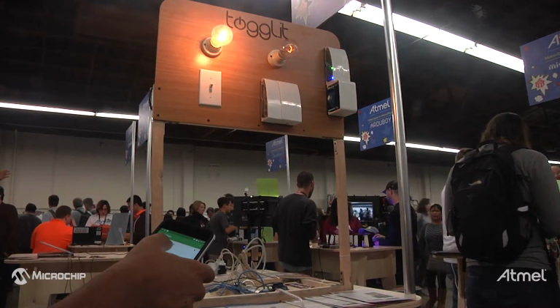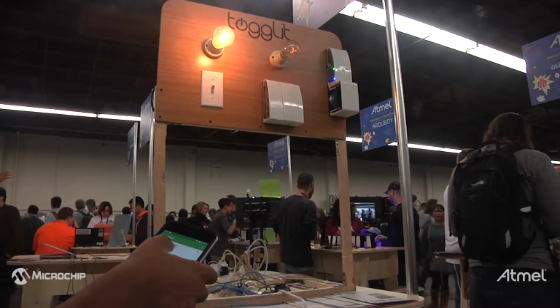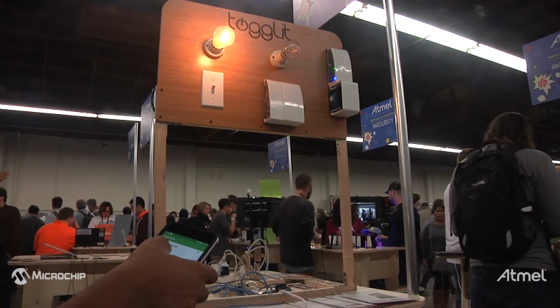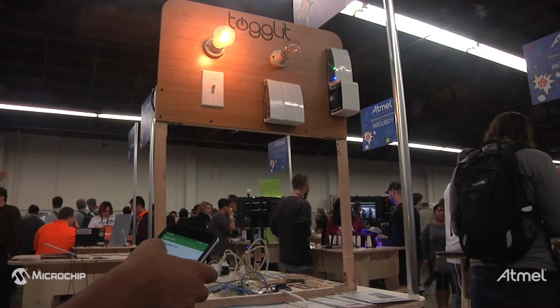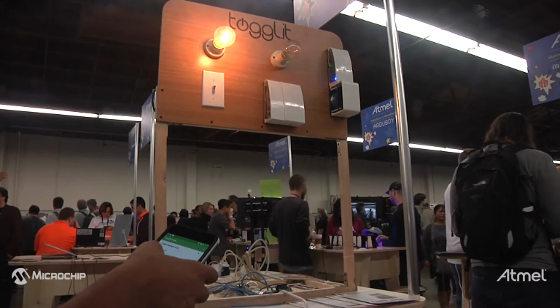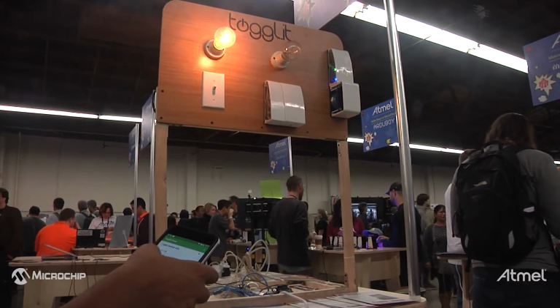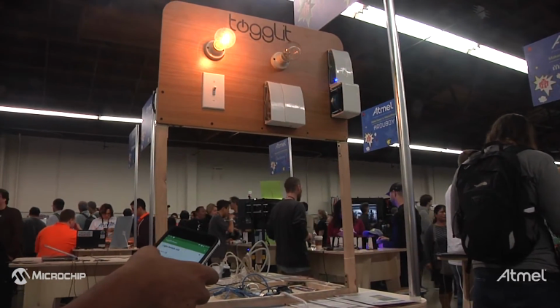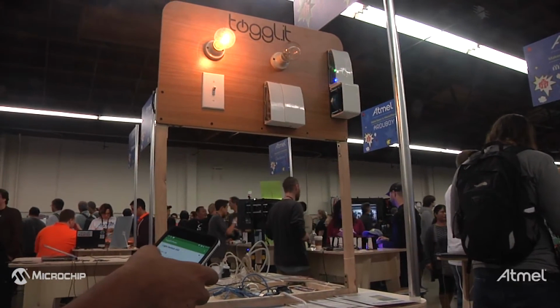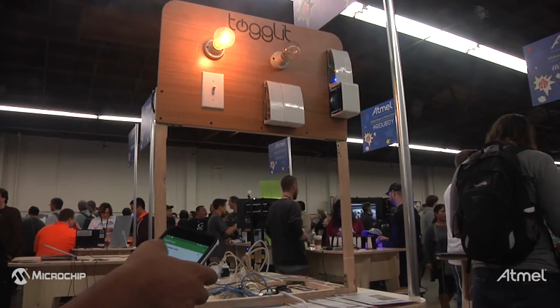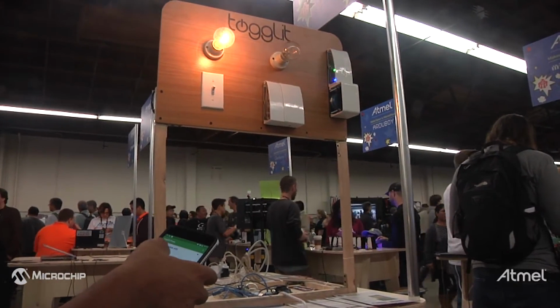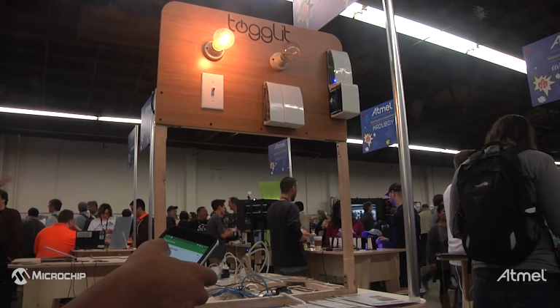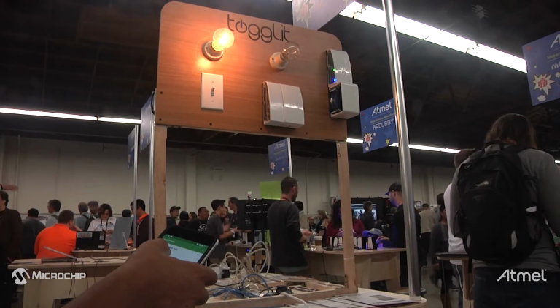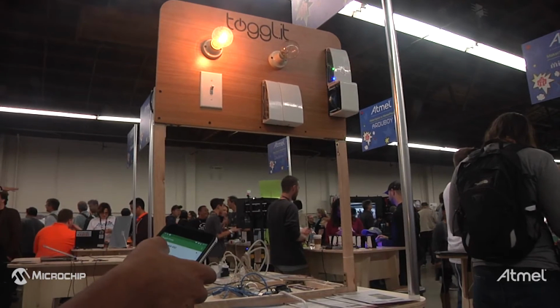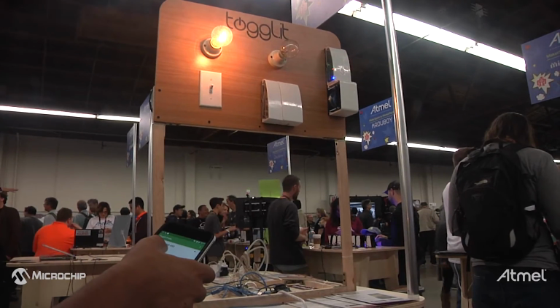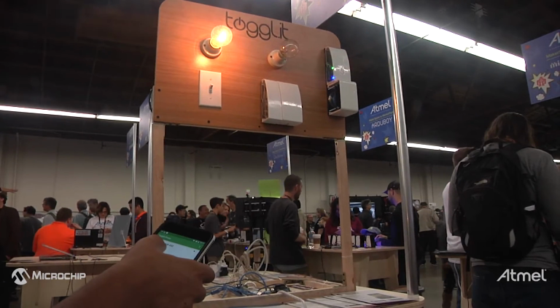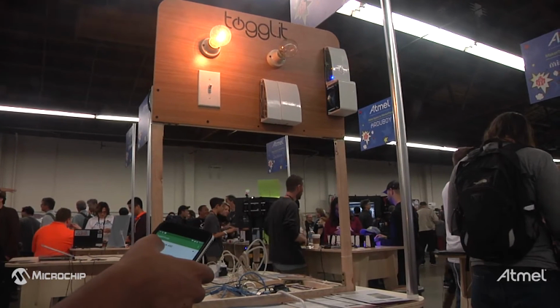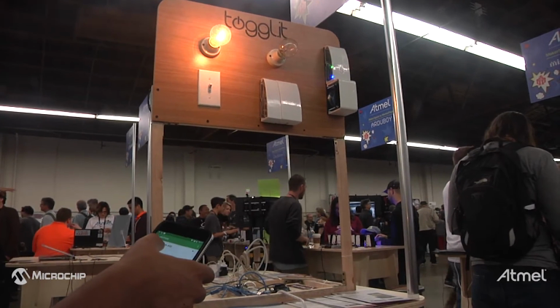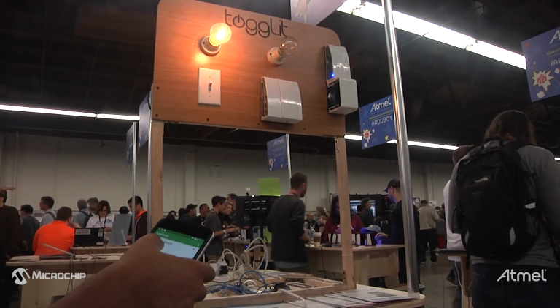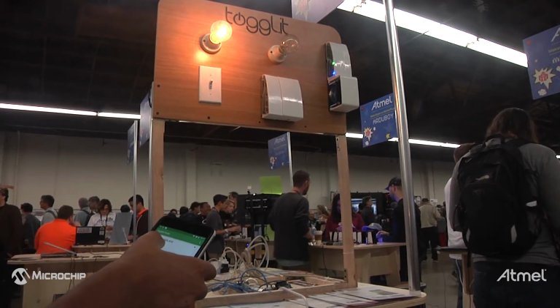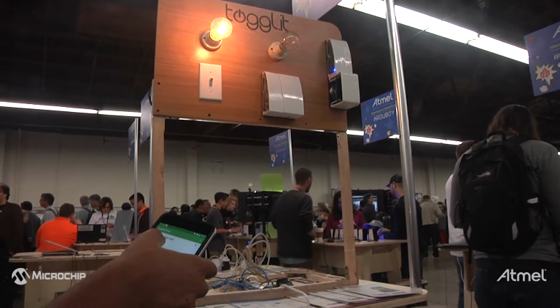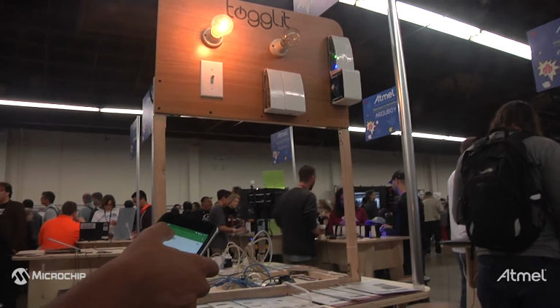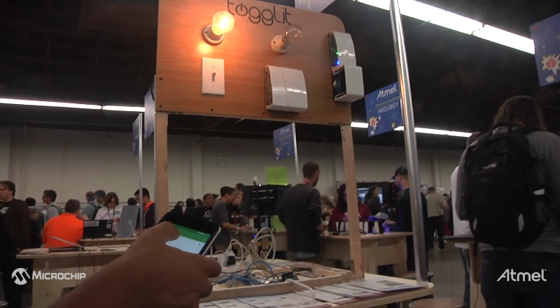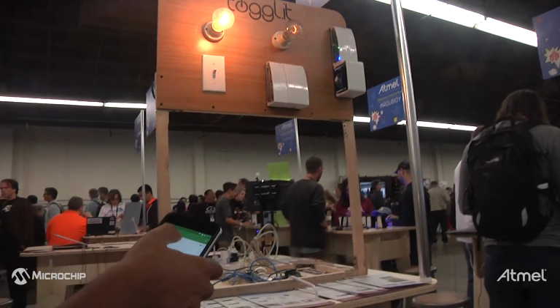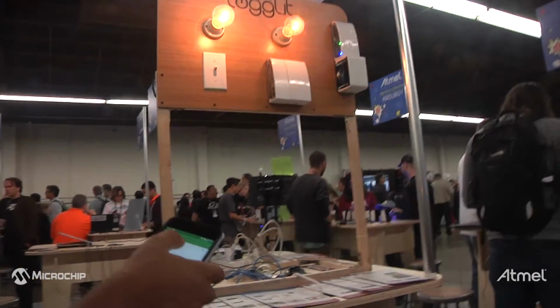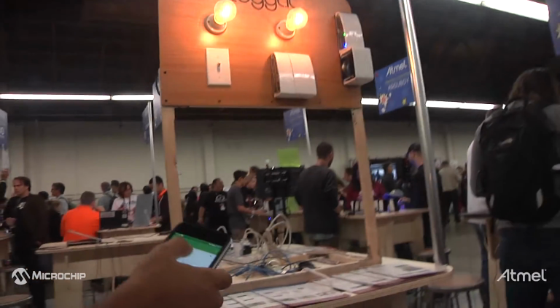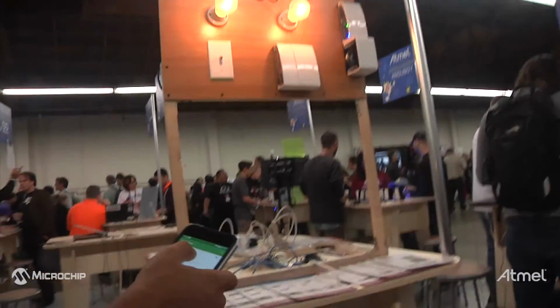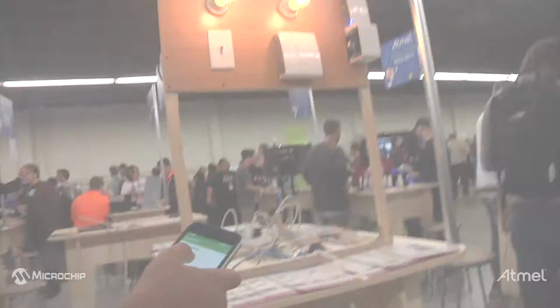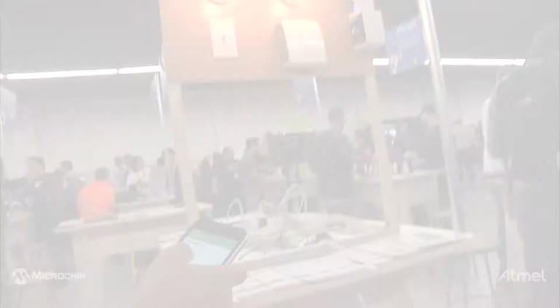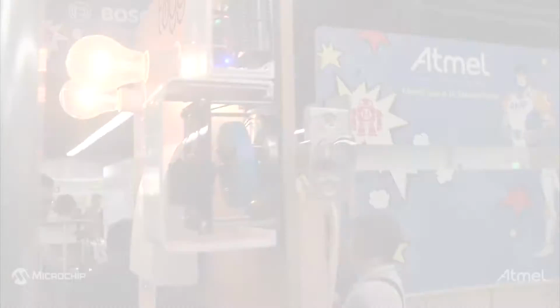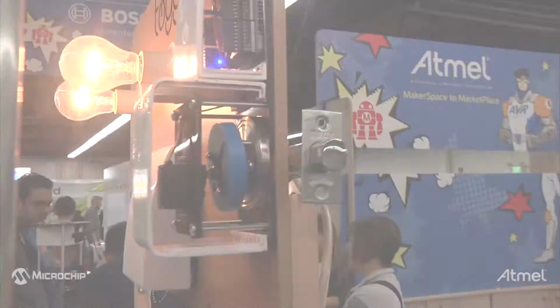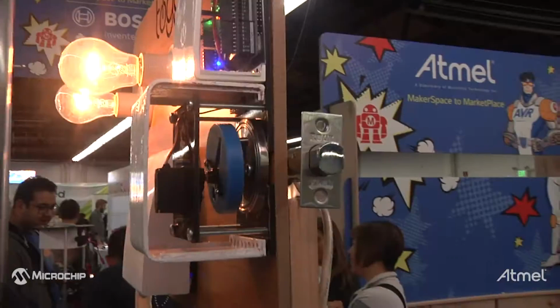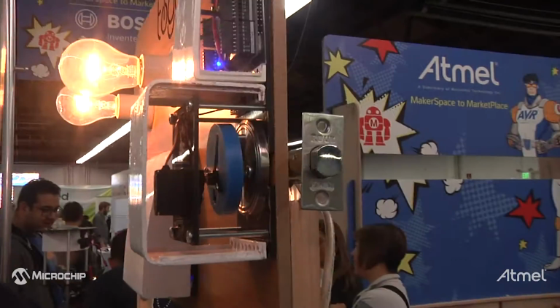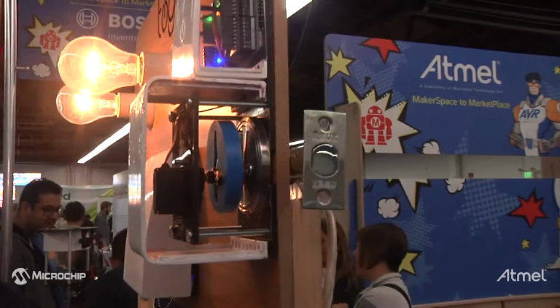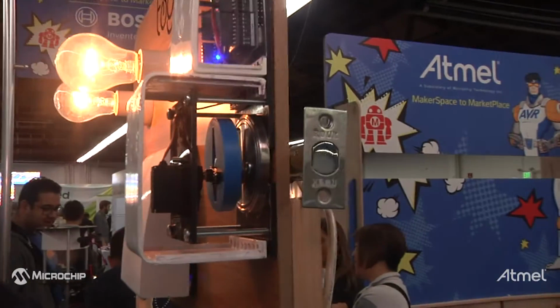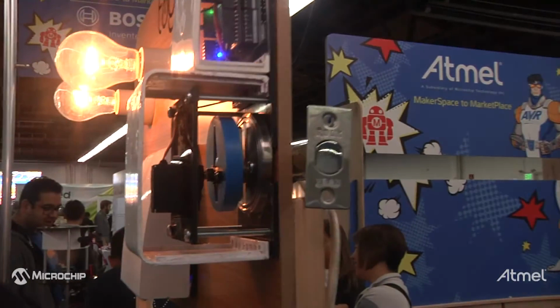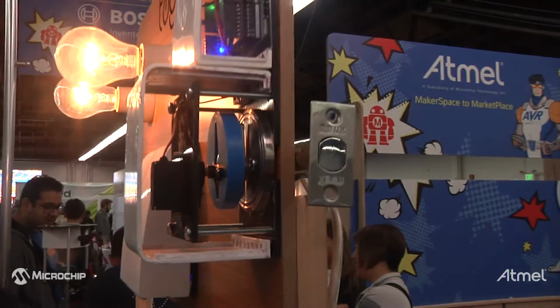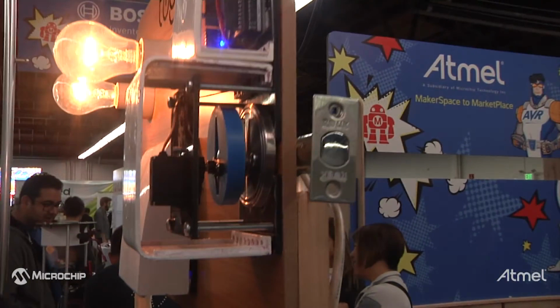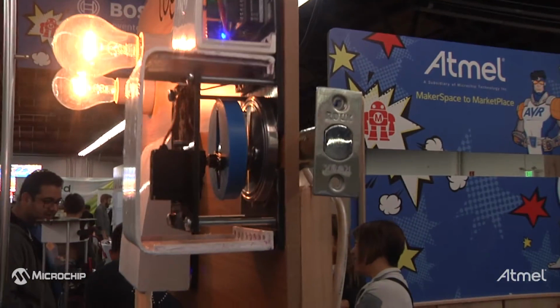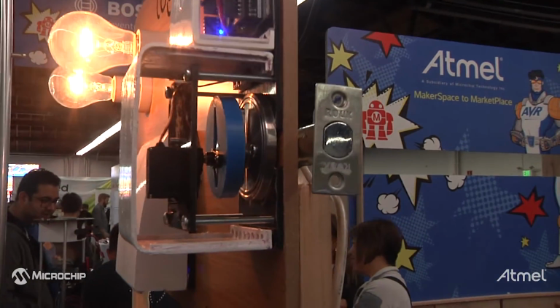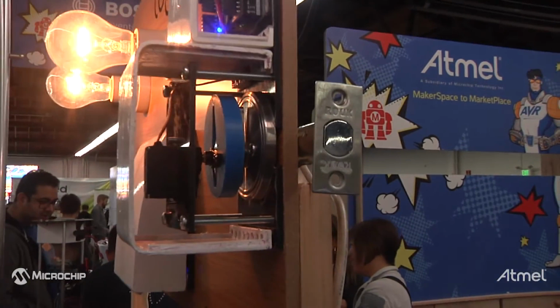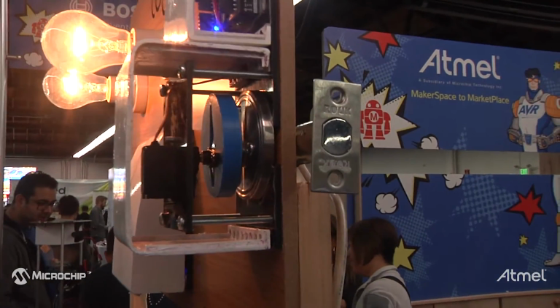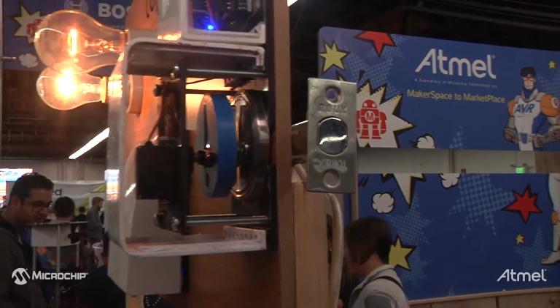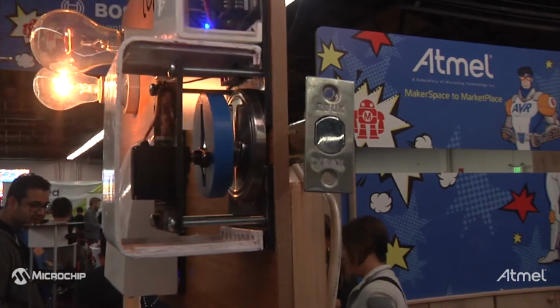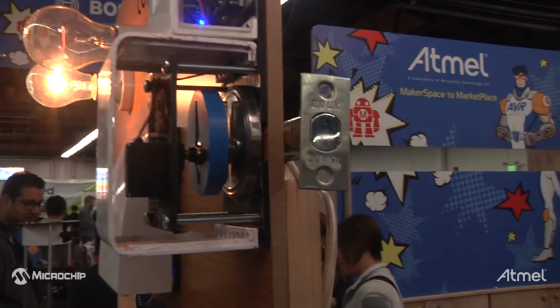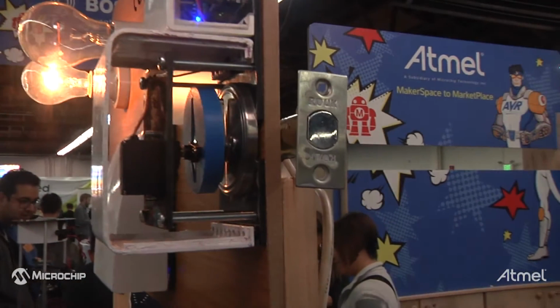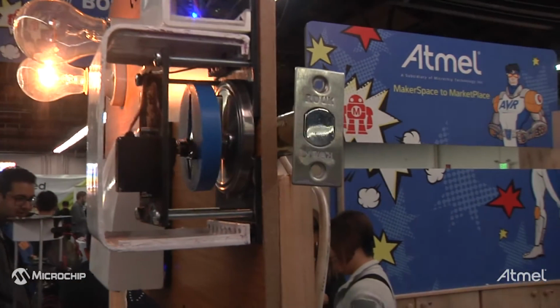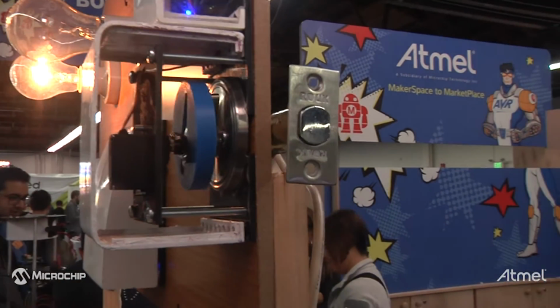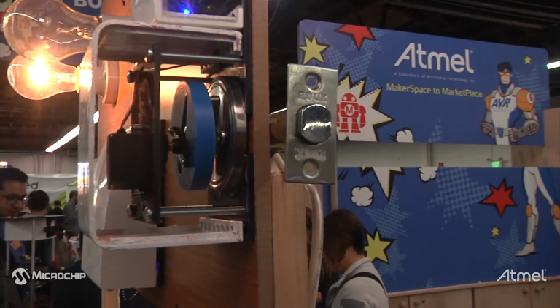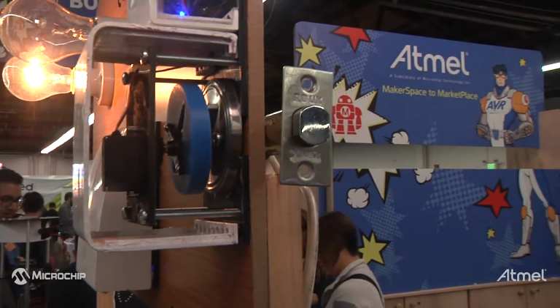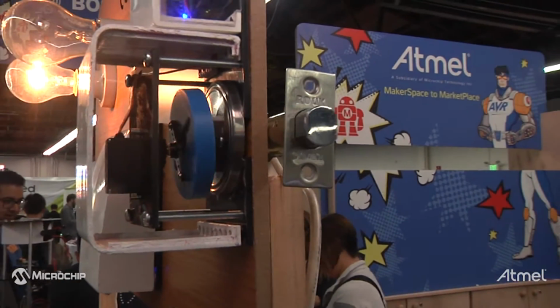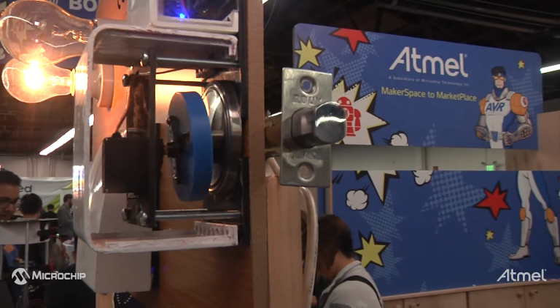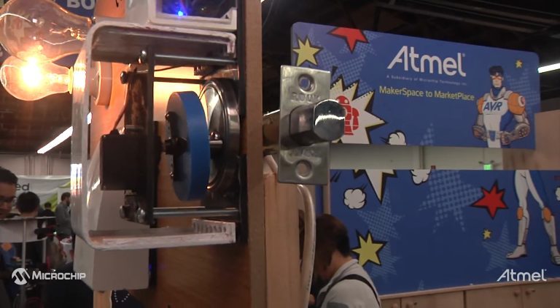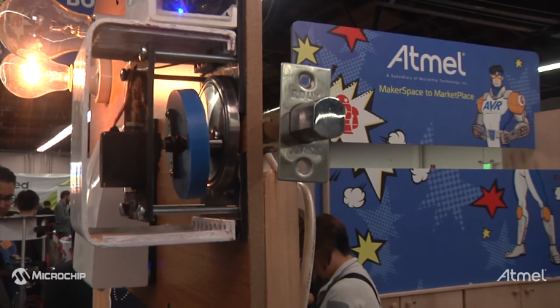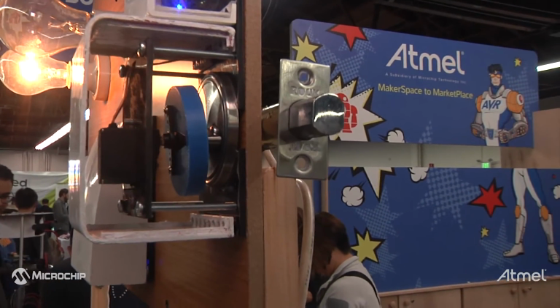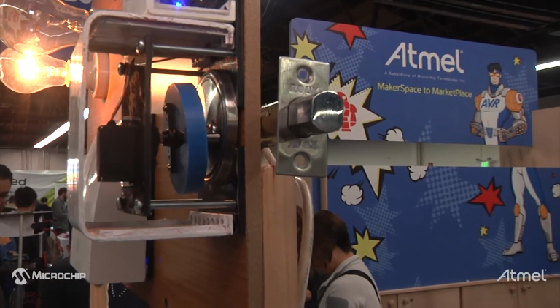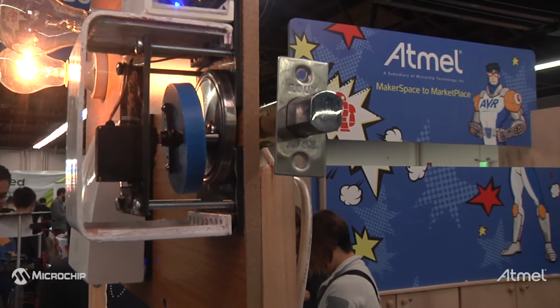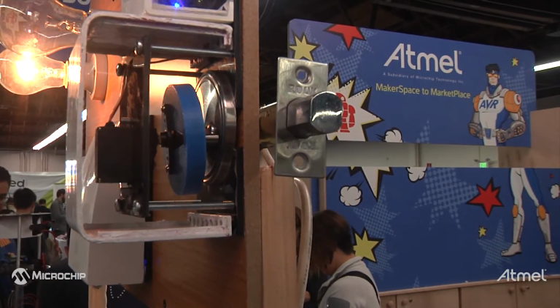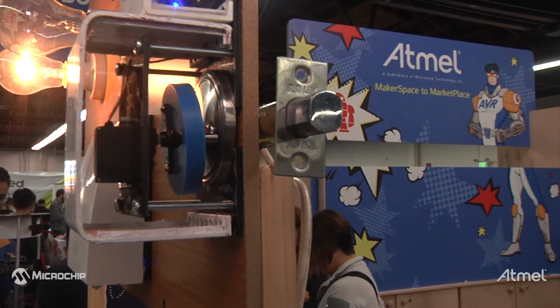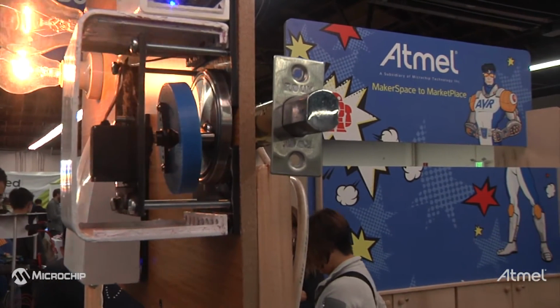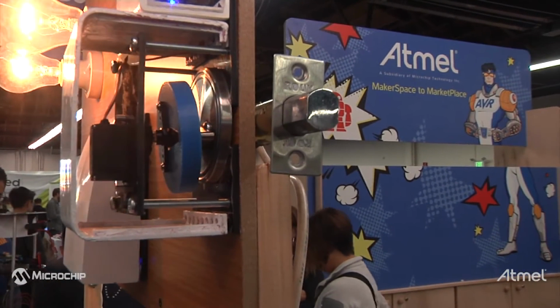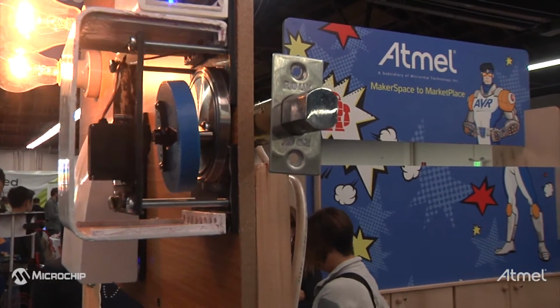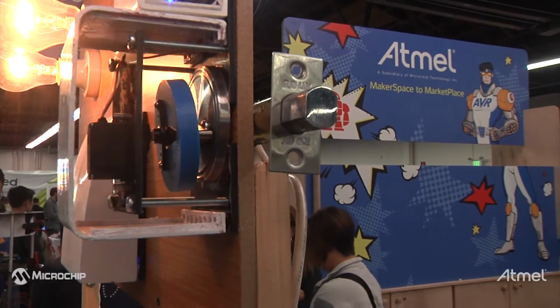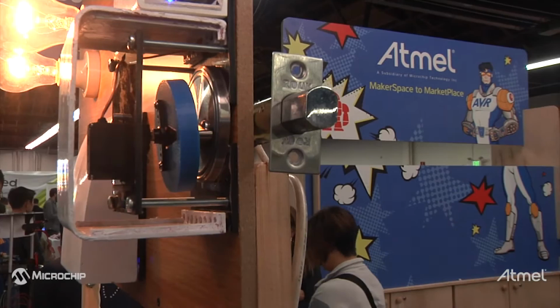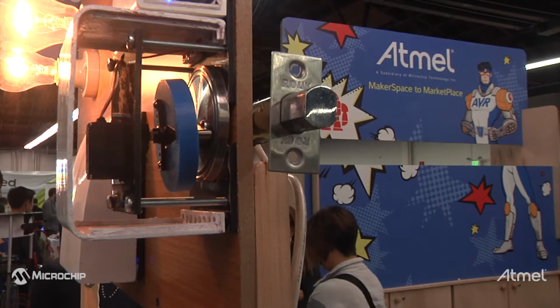We are from Egypt. Basically, we got to the Maker Faire to present at Atmel and we're very happy to launch the product here.